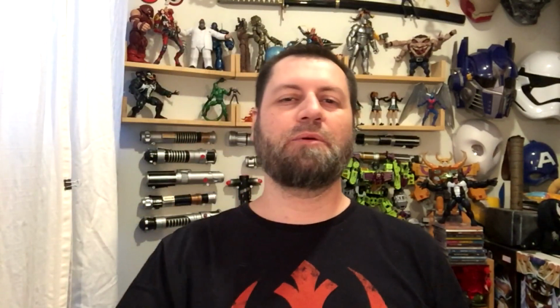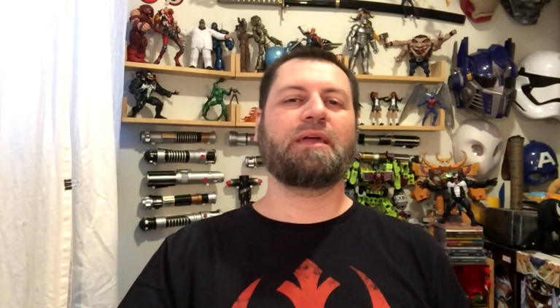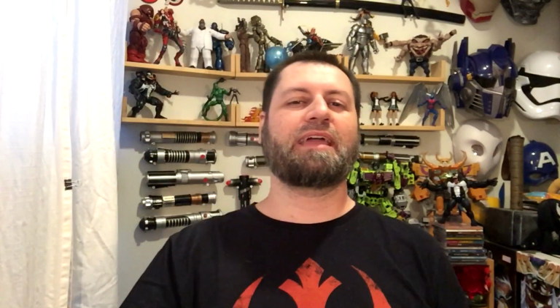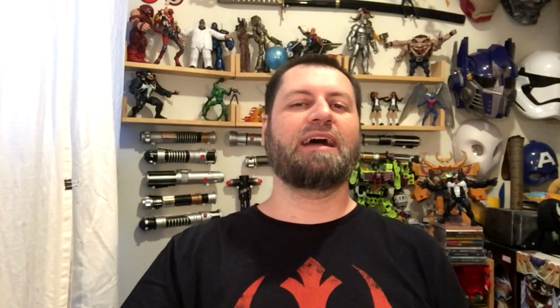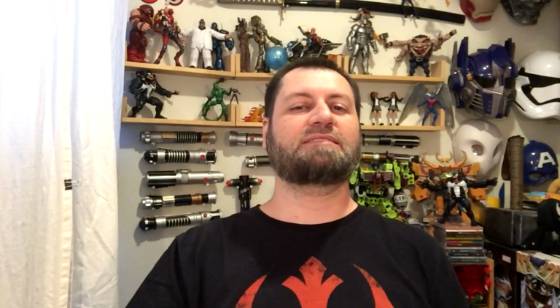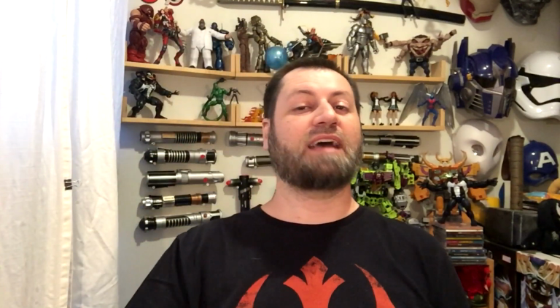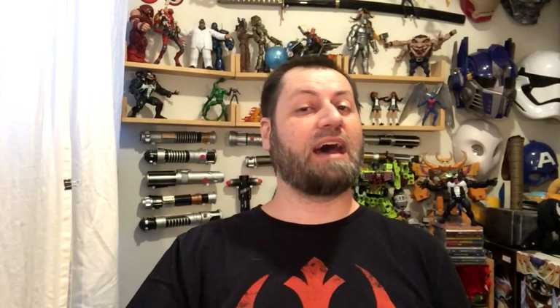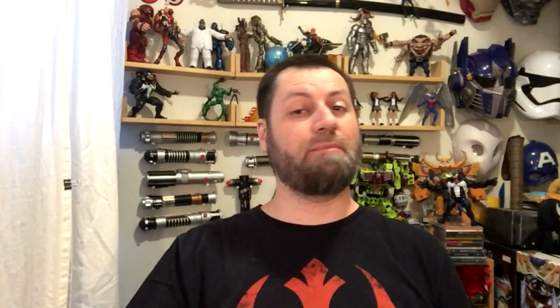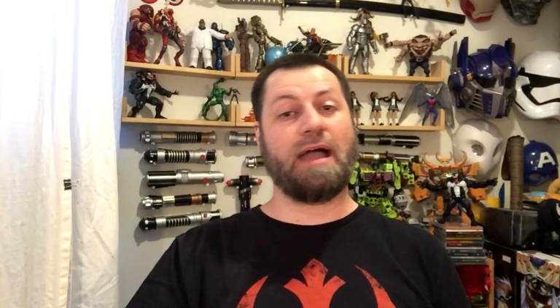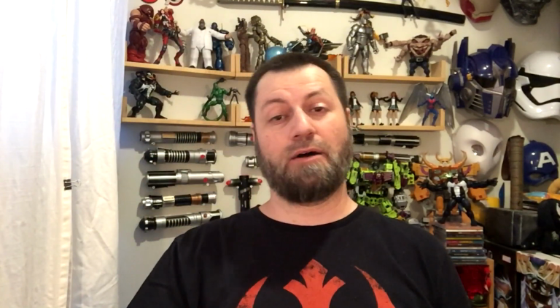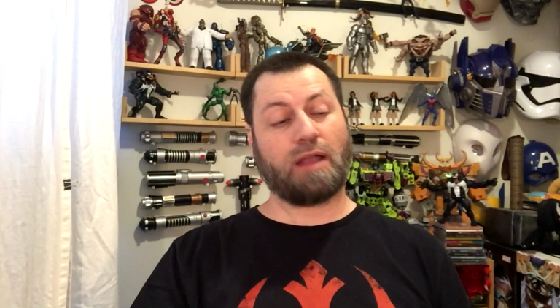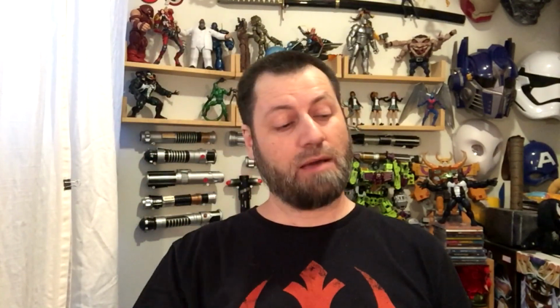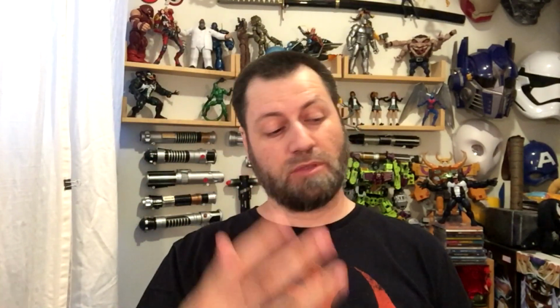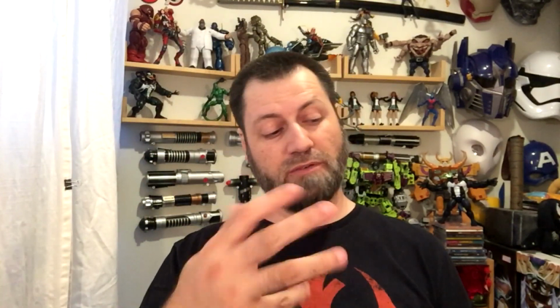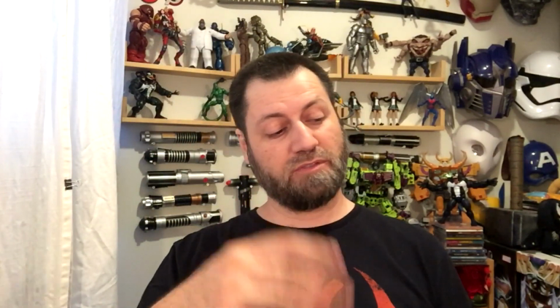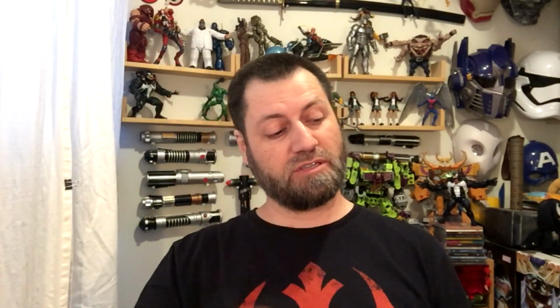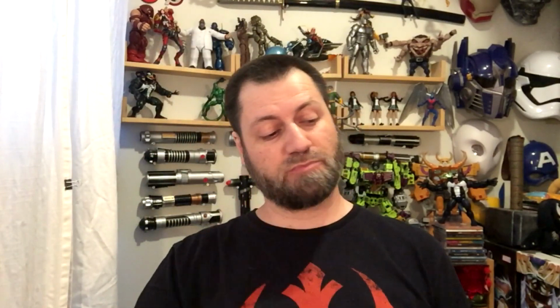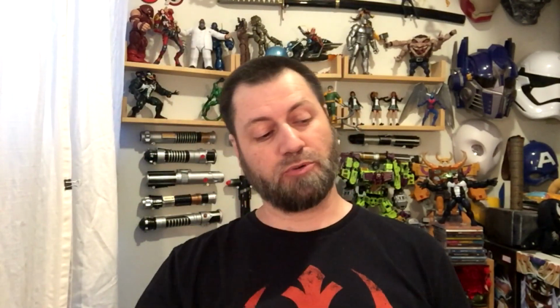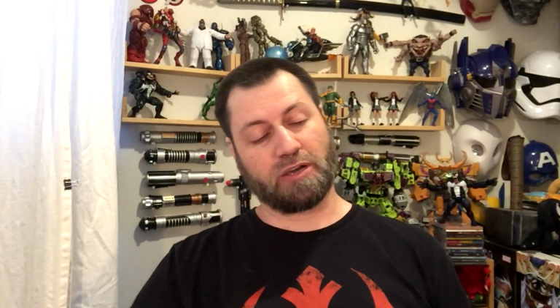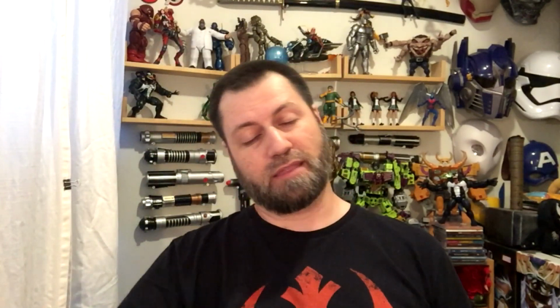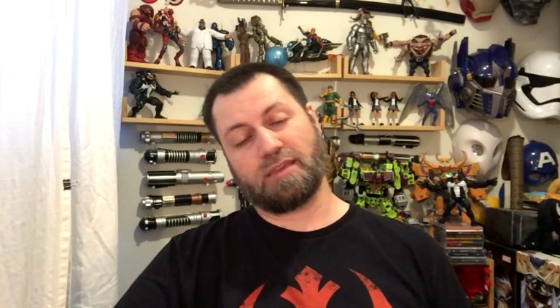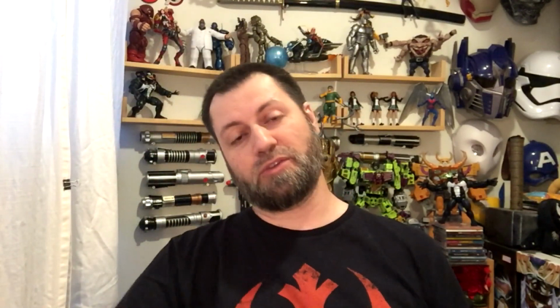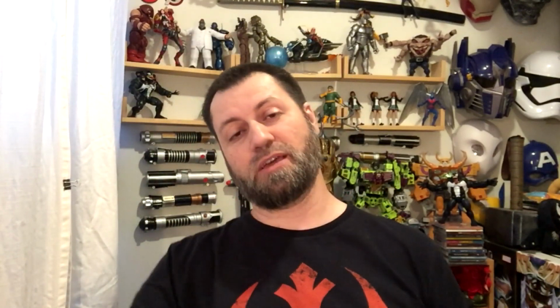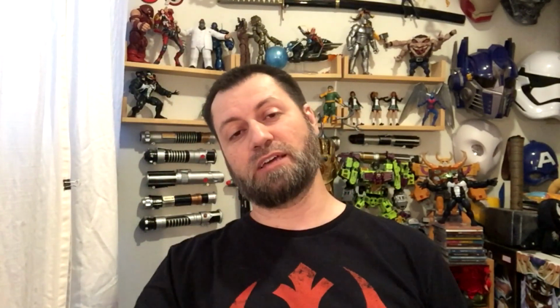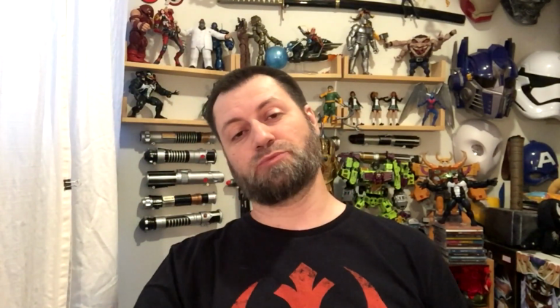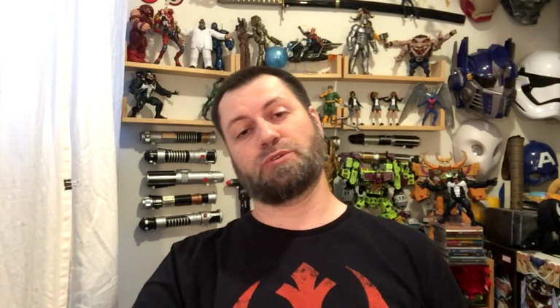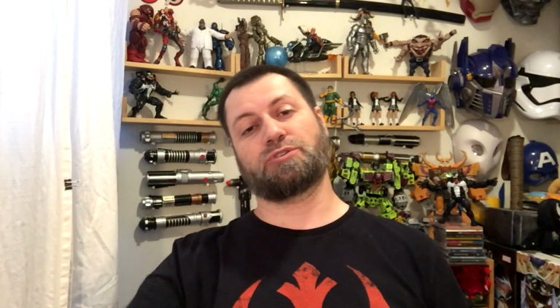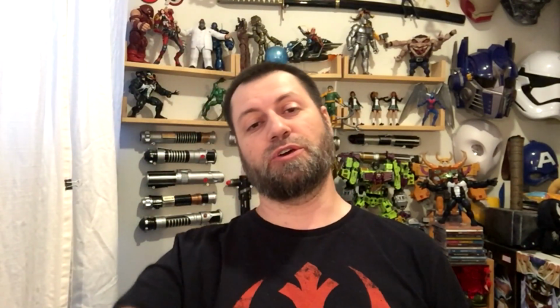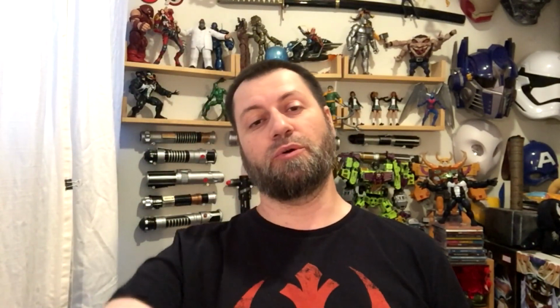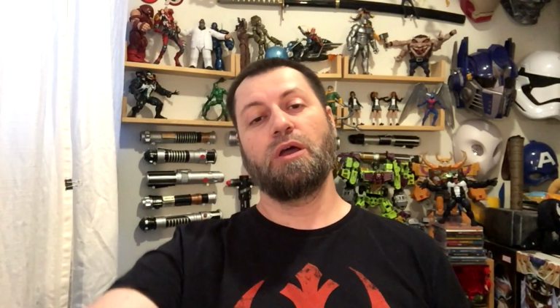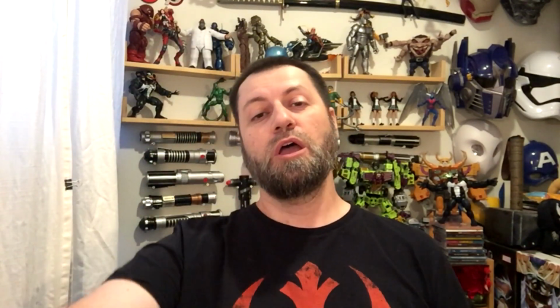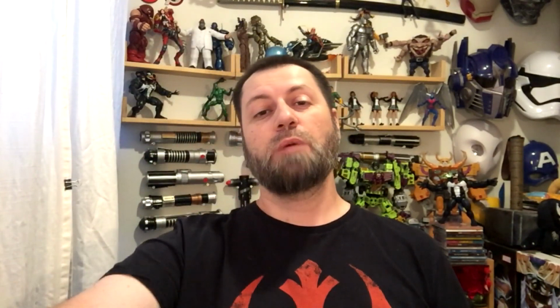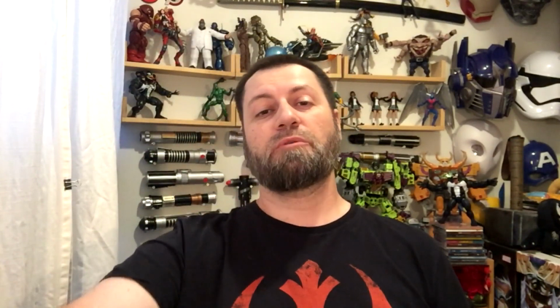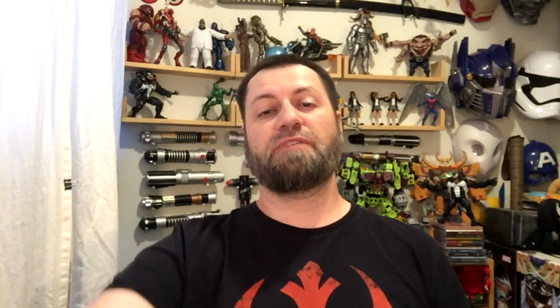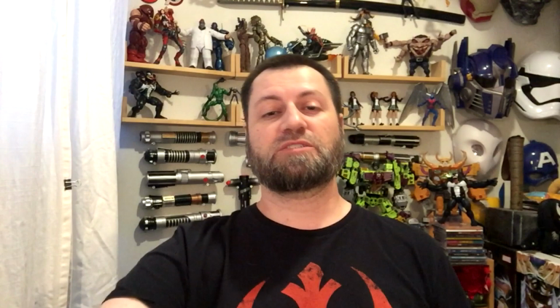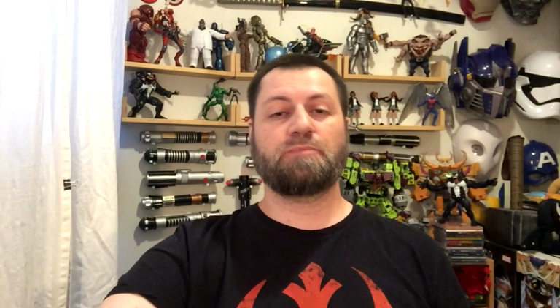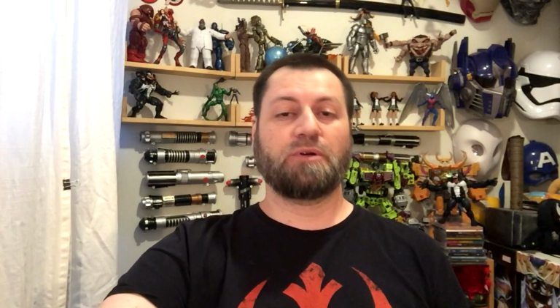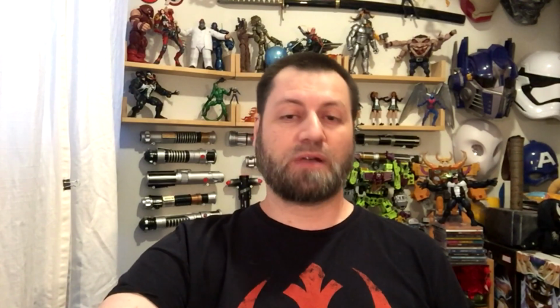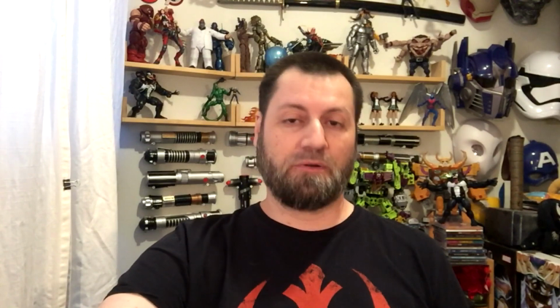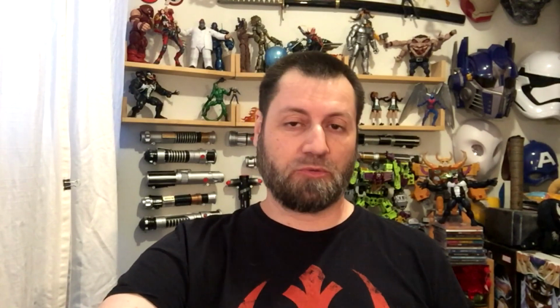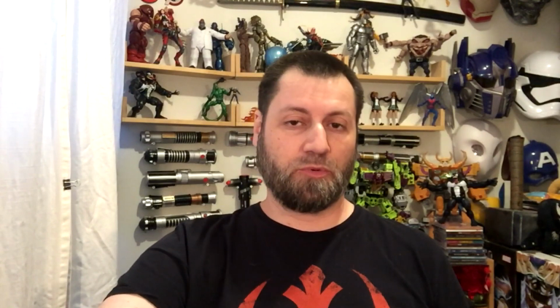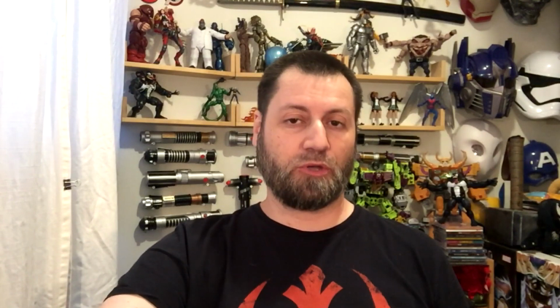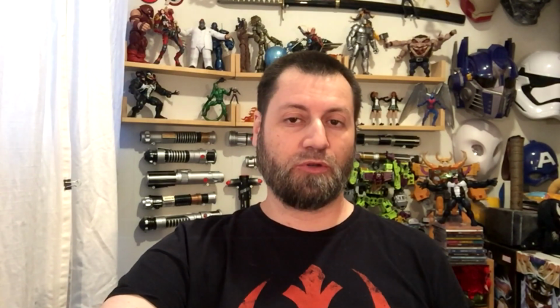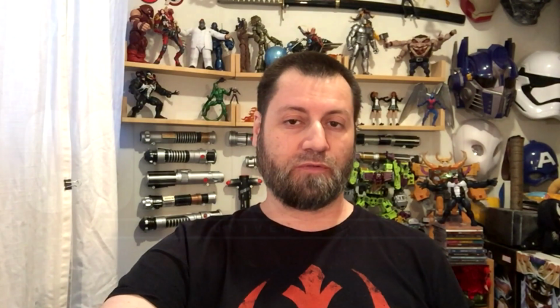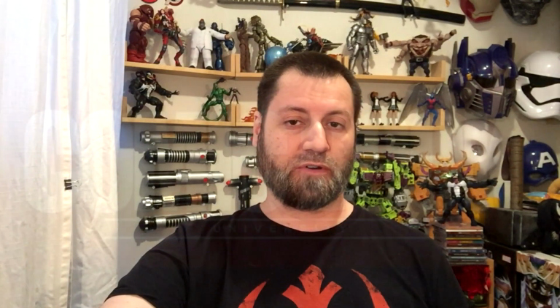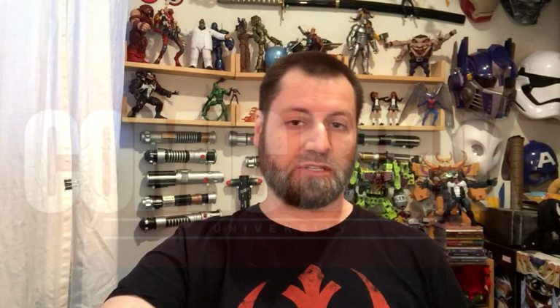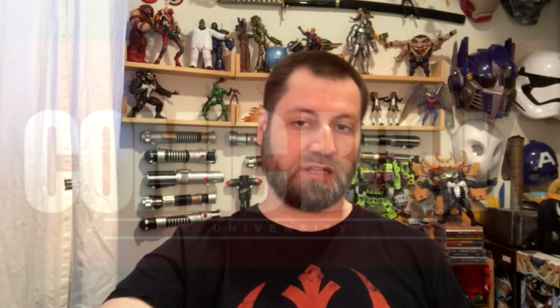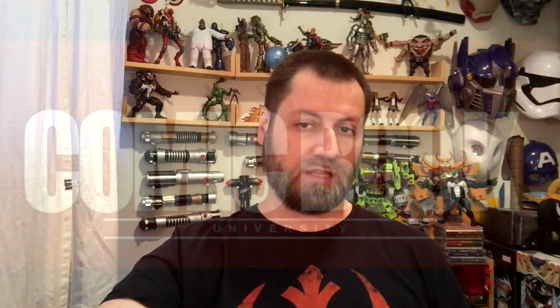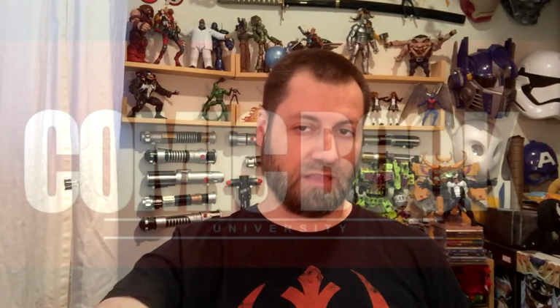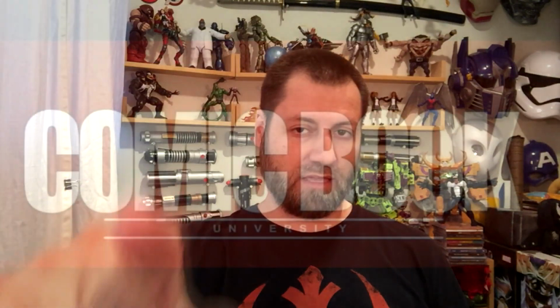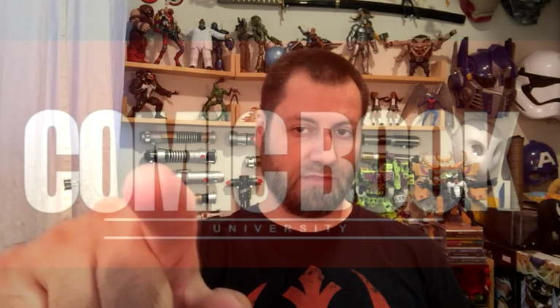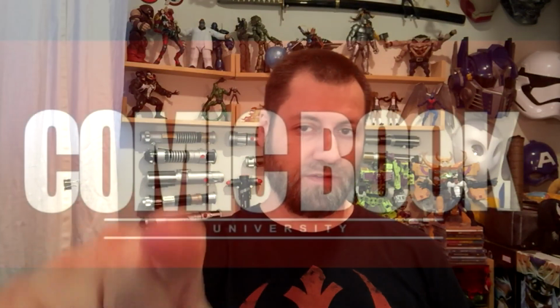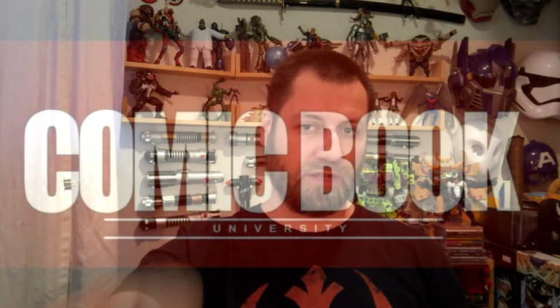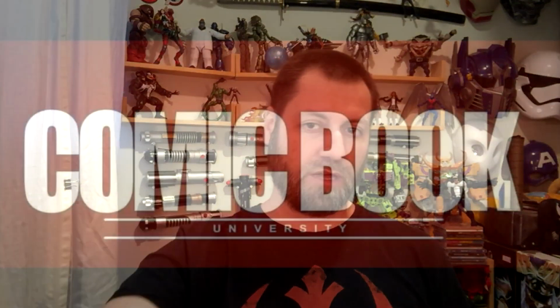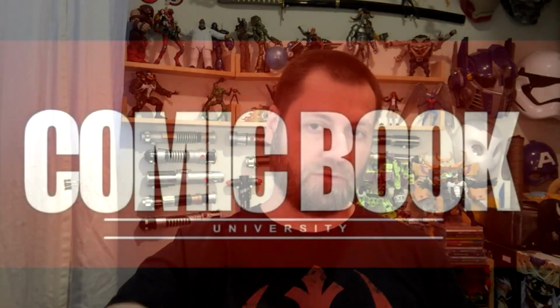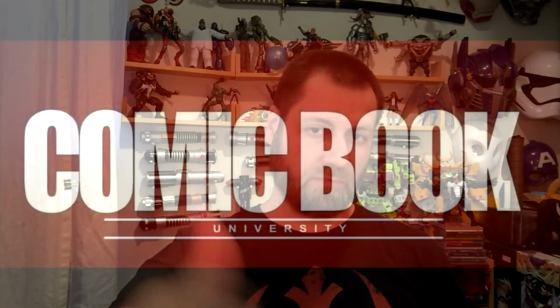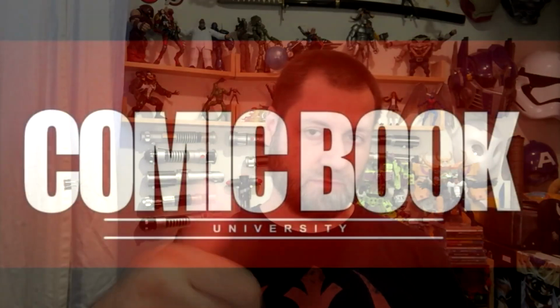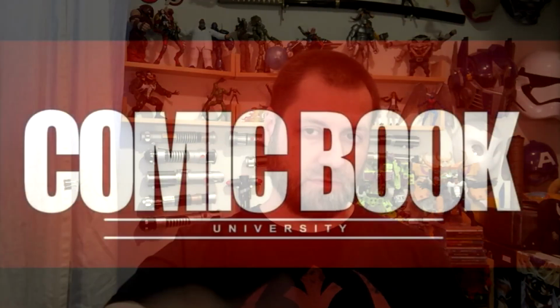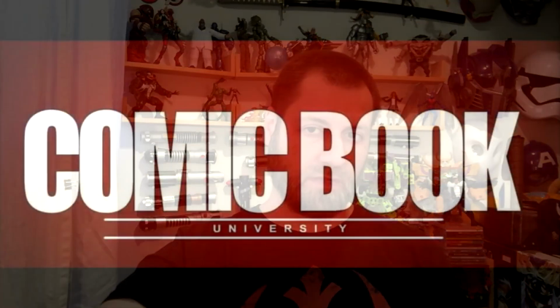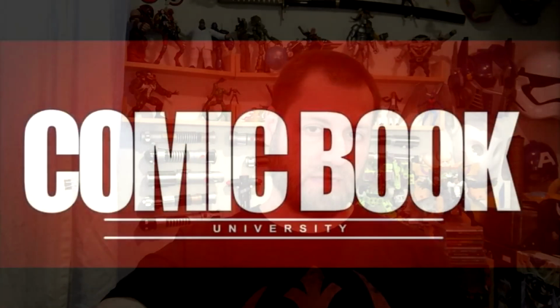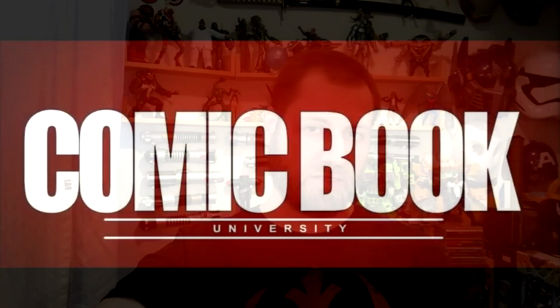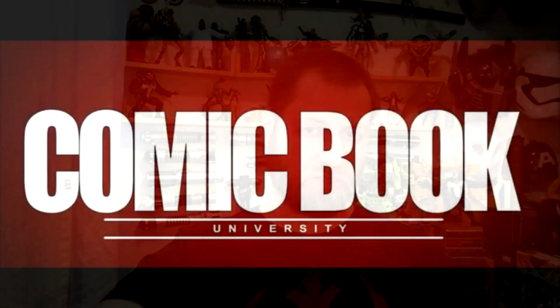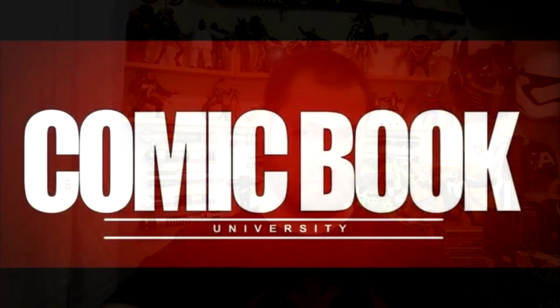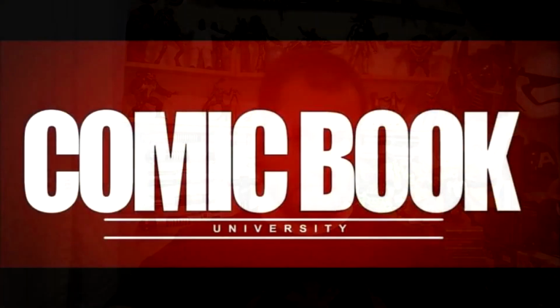Anyway guys, I'm out. I'm loving this book — I think you guys will too. Professor Bill, Comic Book University. Like the video. Class dismissed.